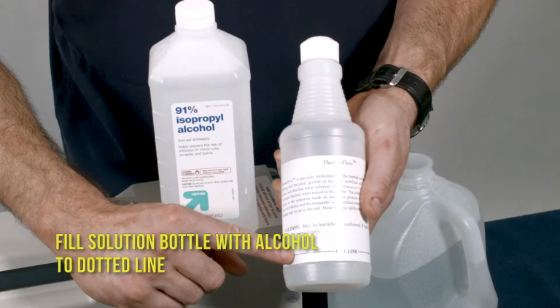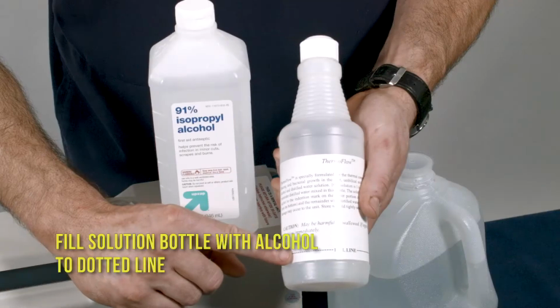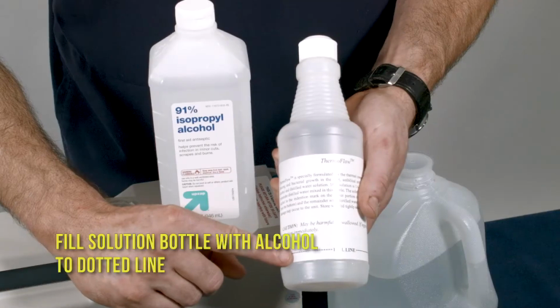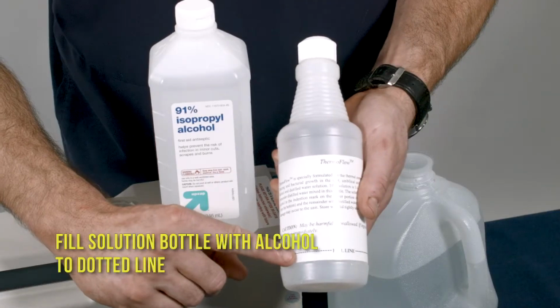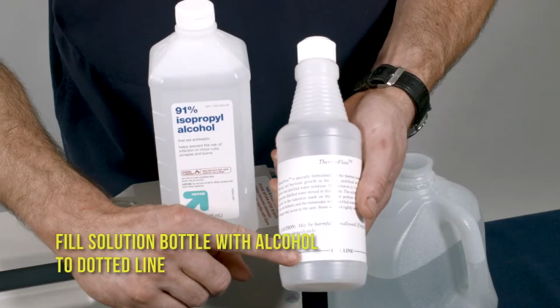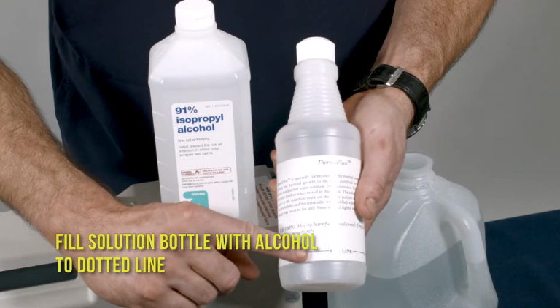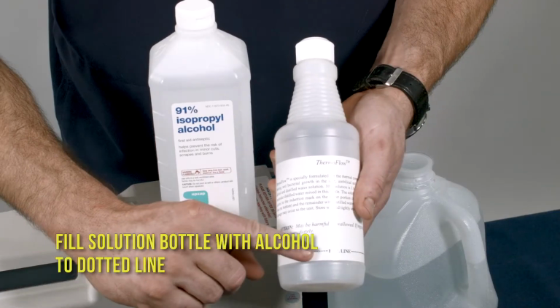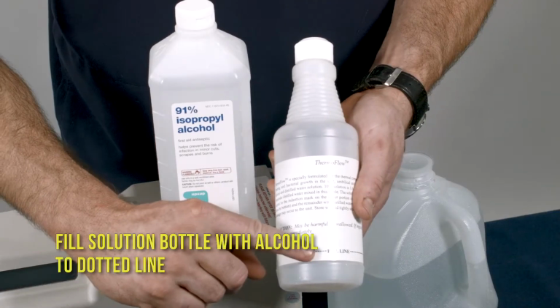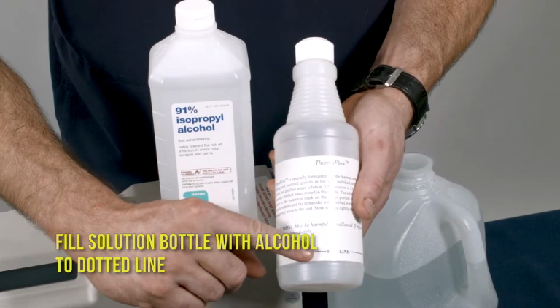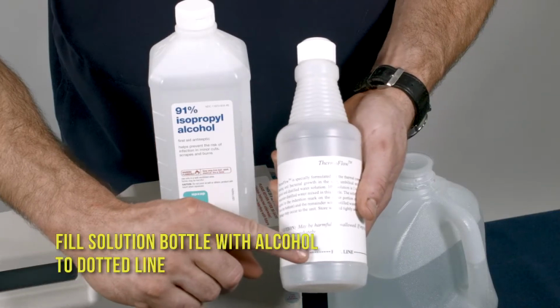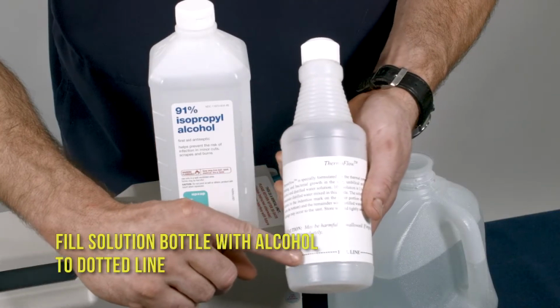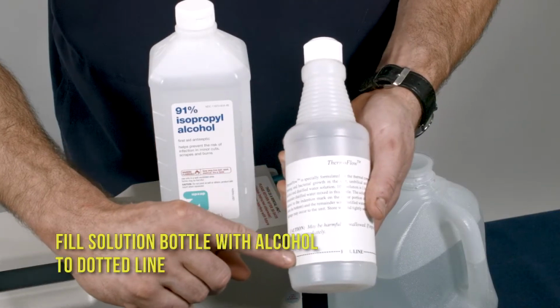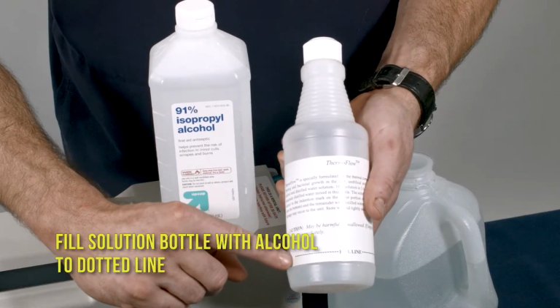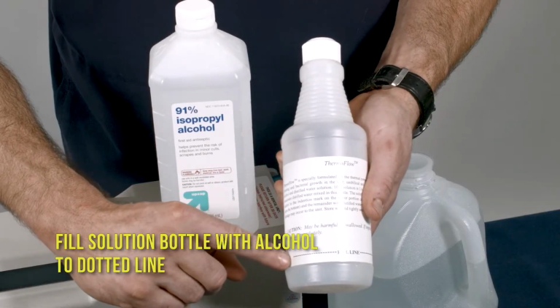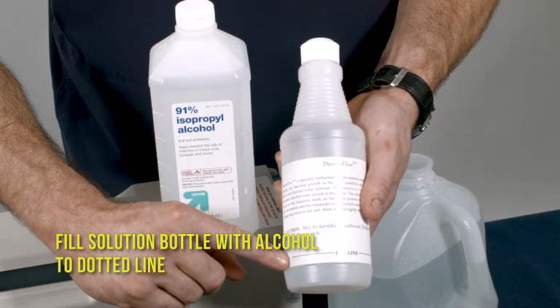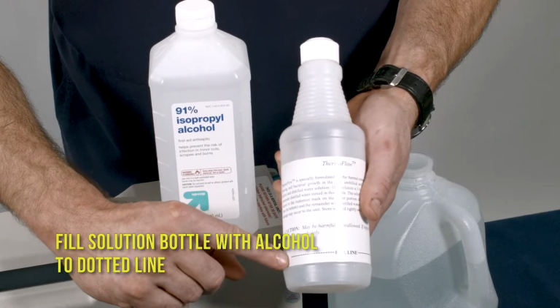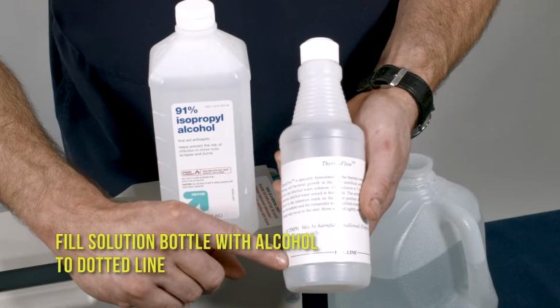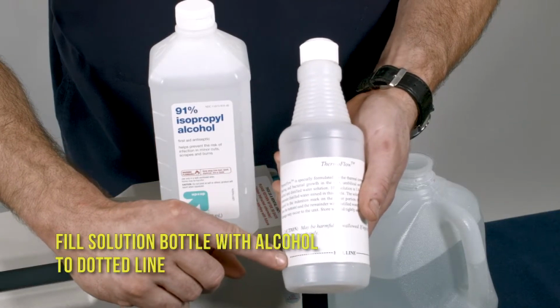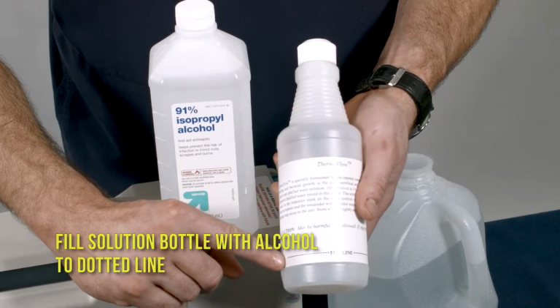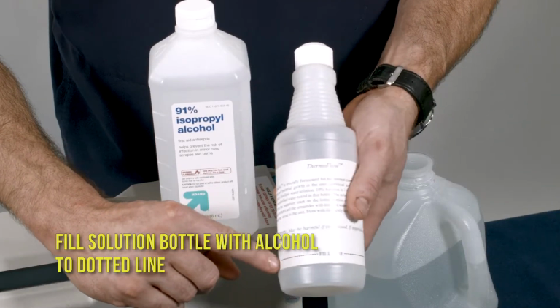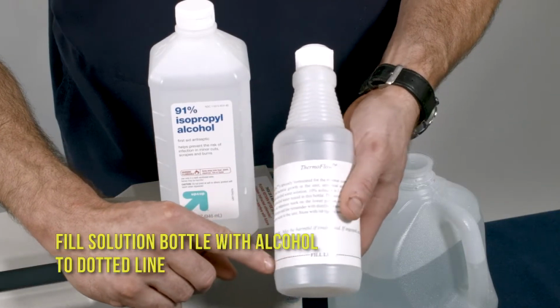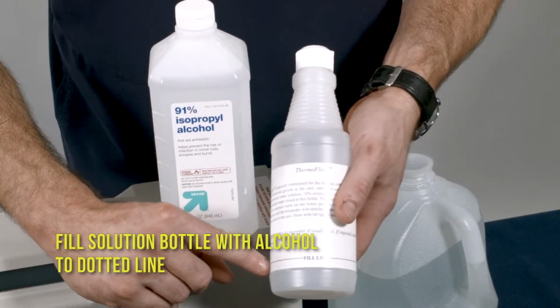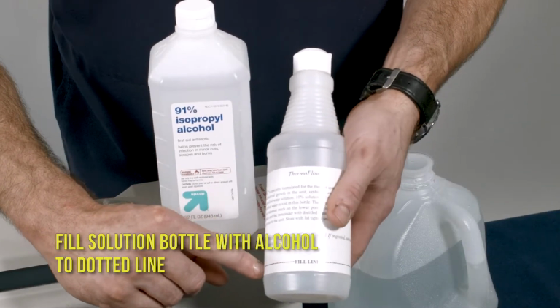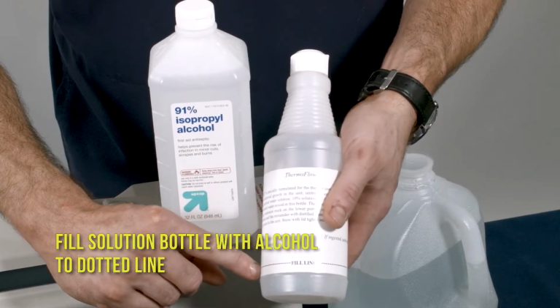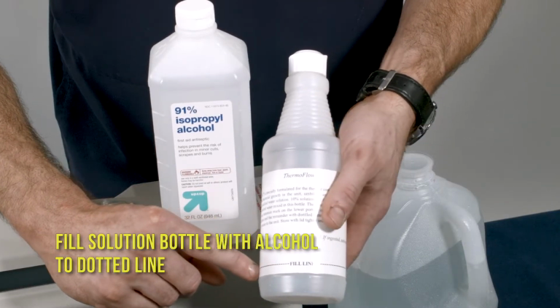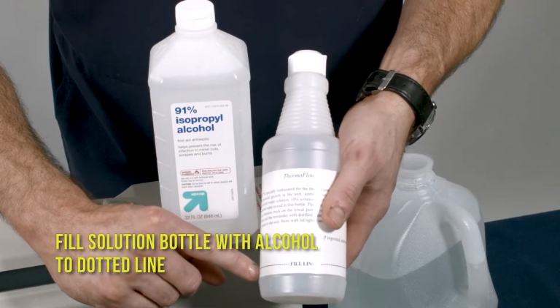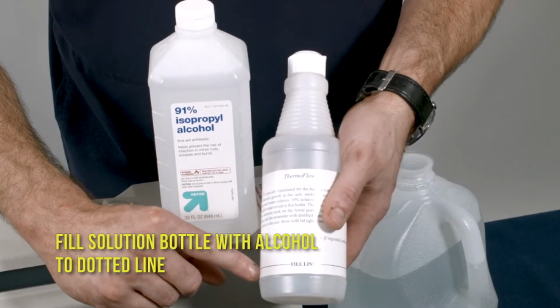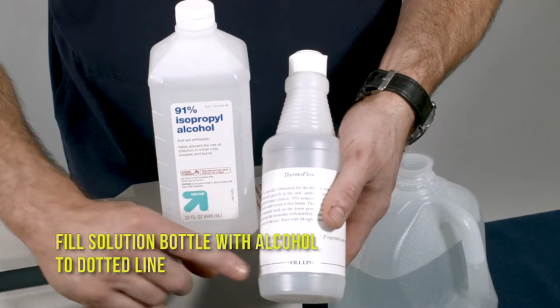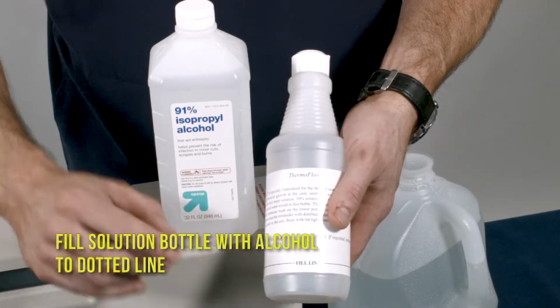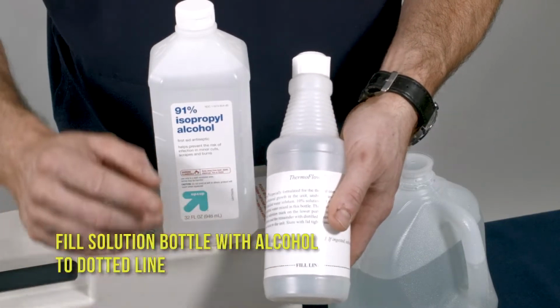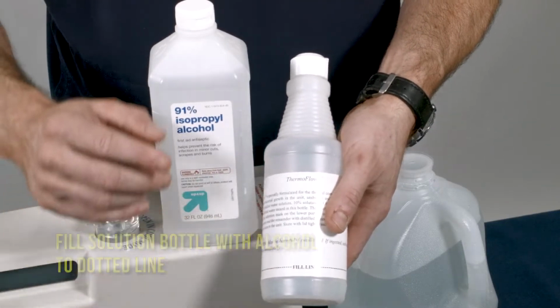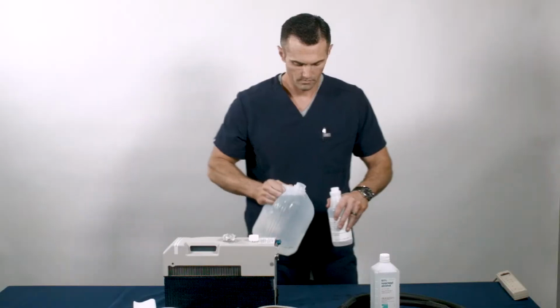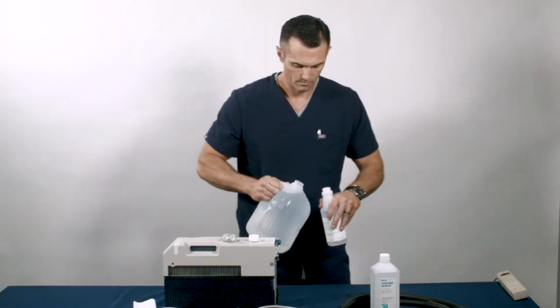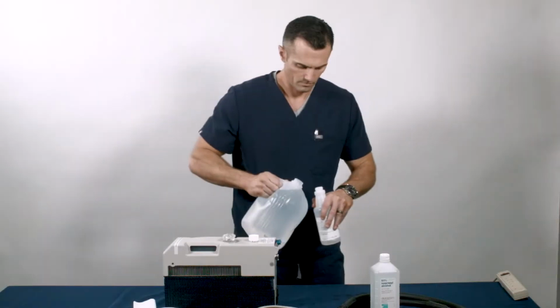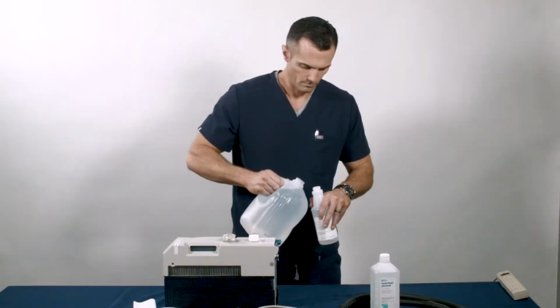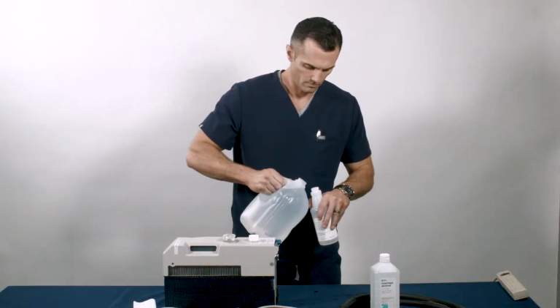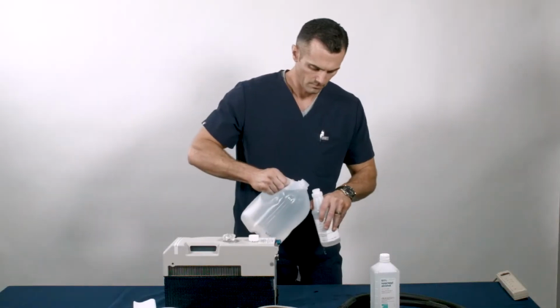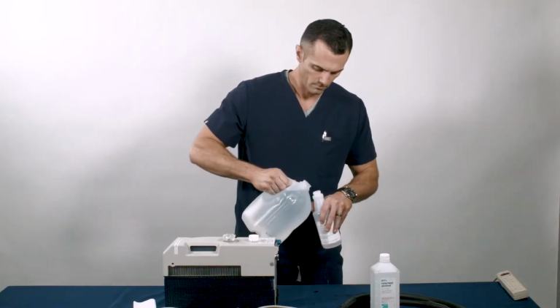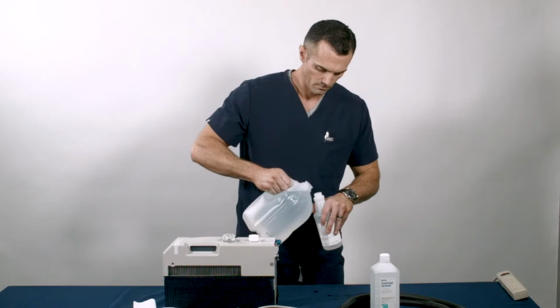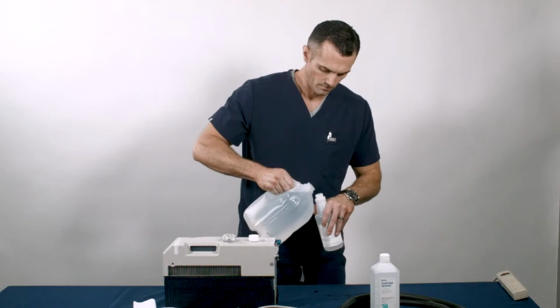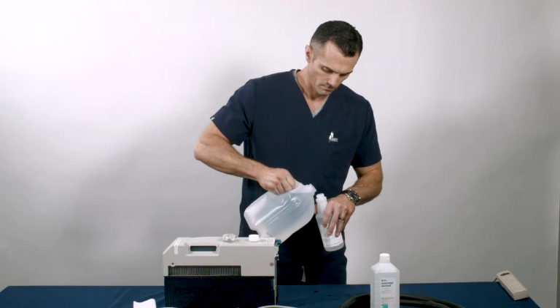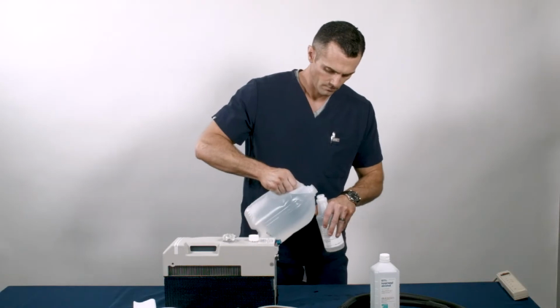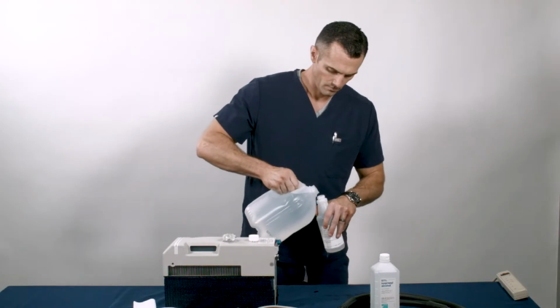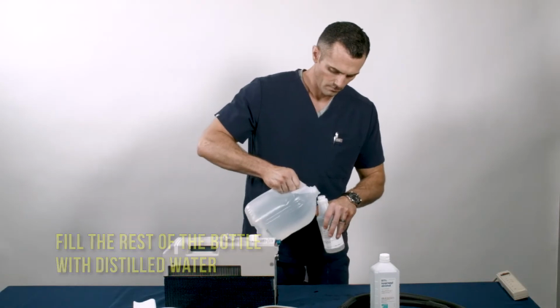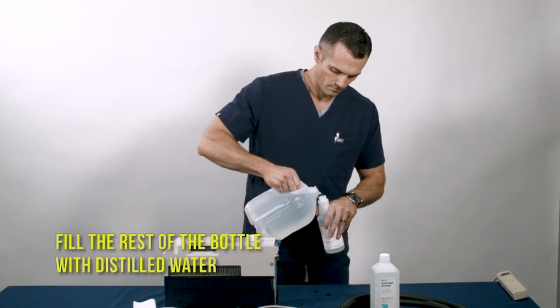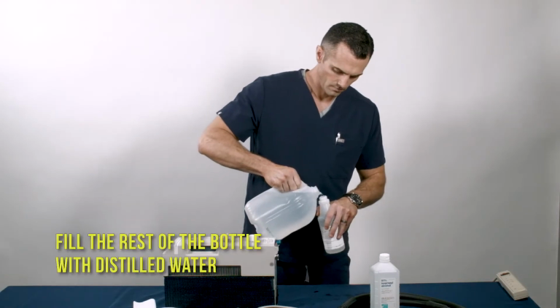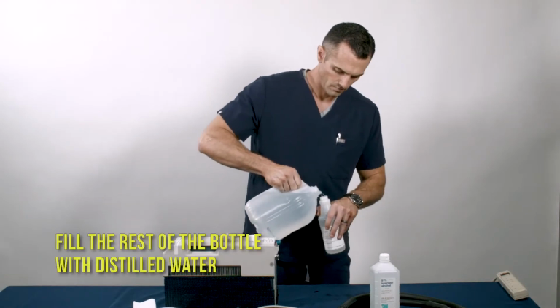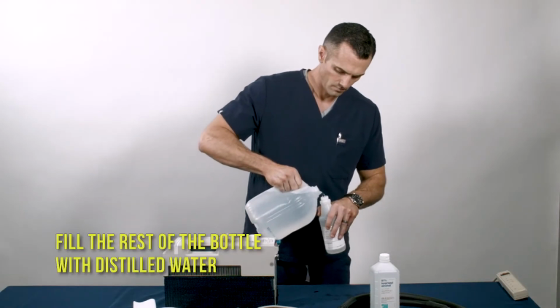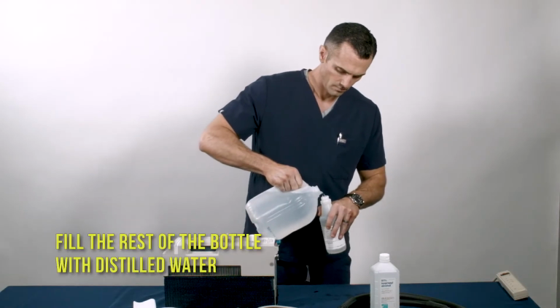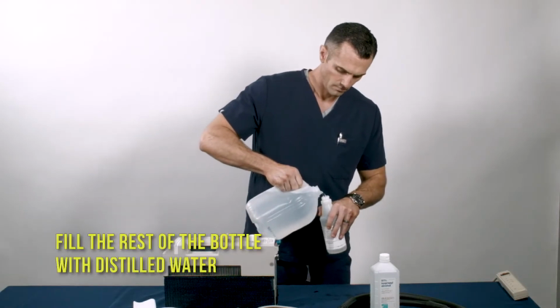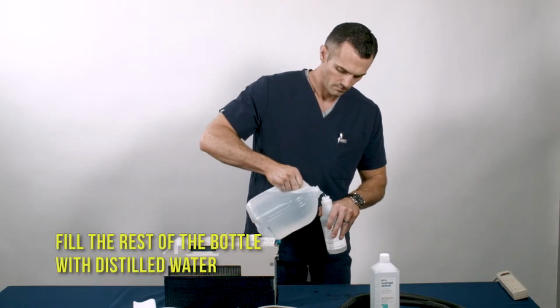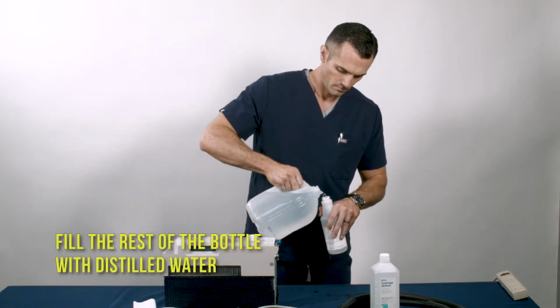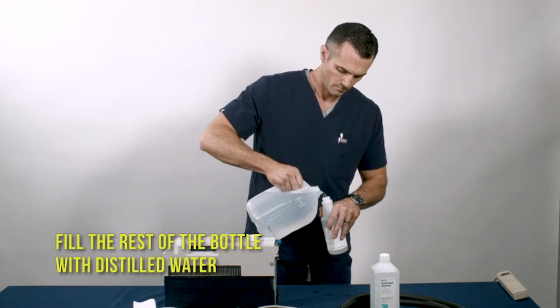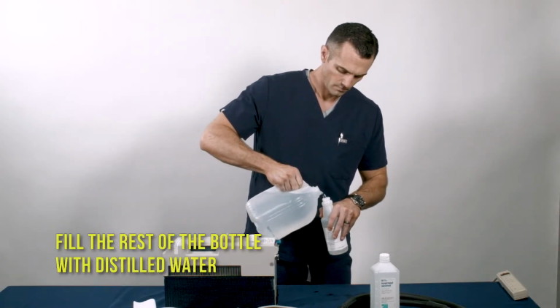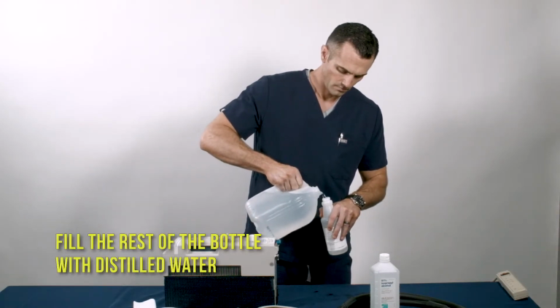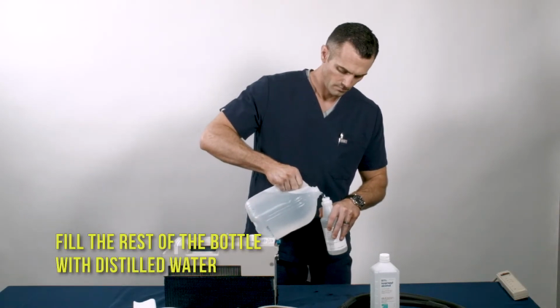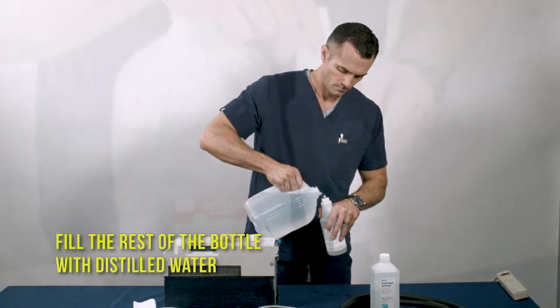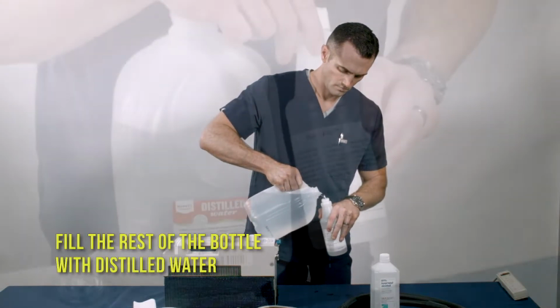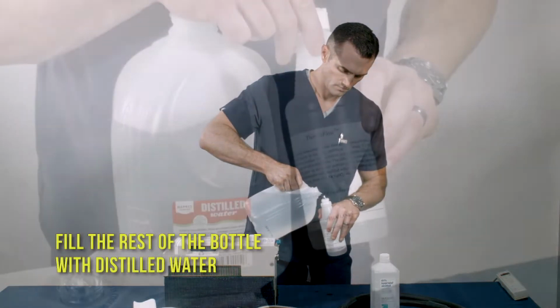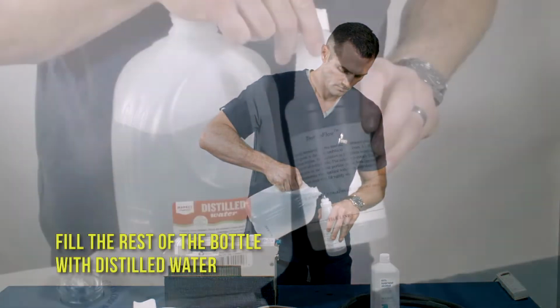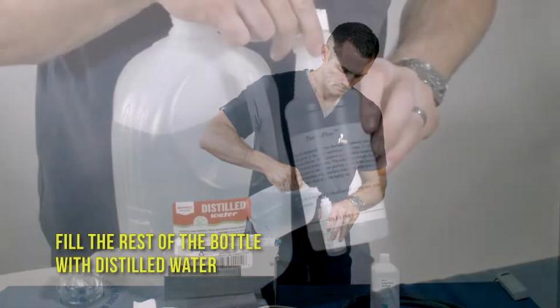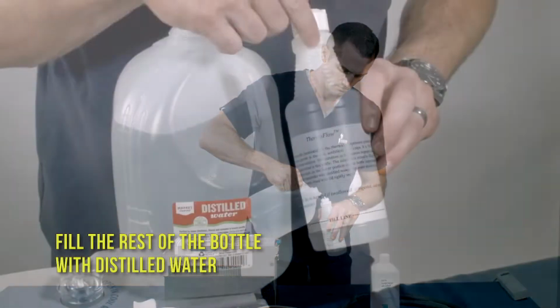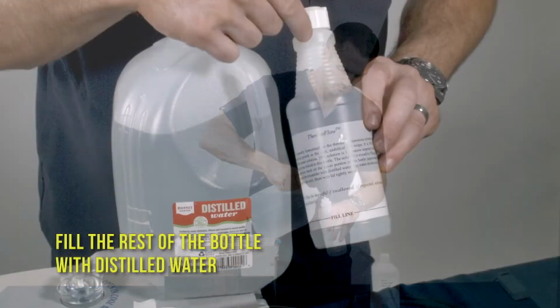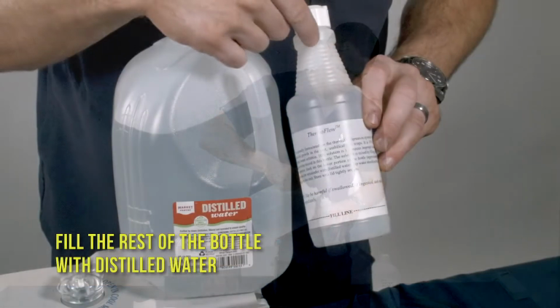Fill the solution bottle with alcohol to the dotted line. Fill the rest of the bottle with distilled water.